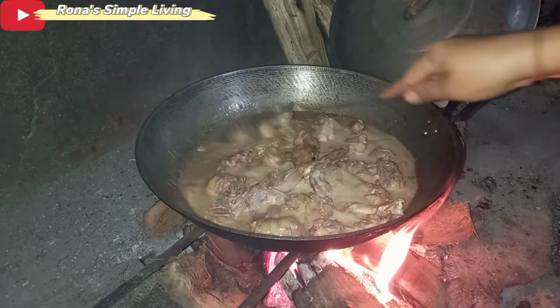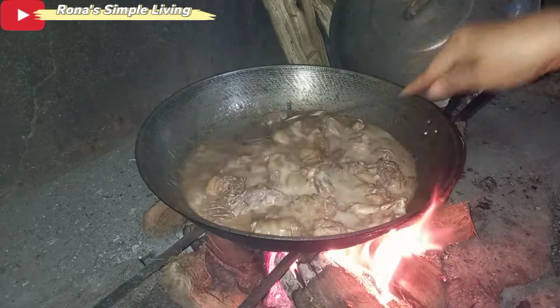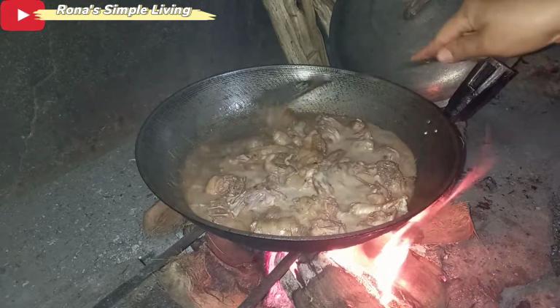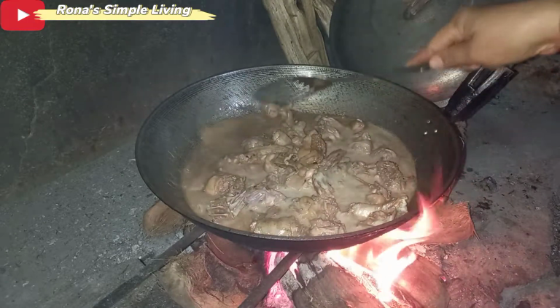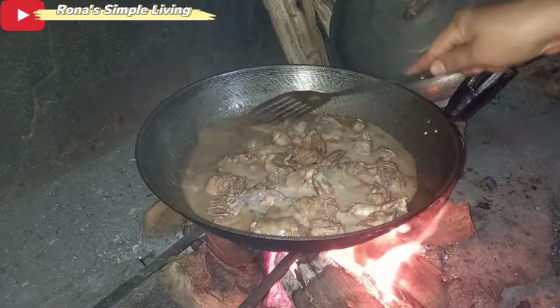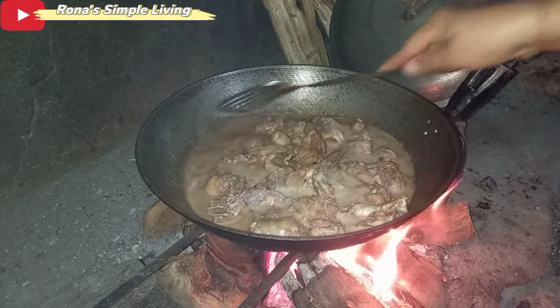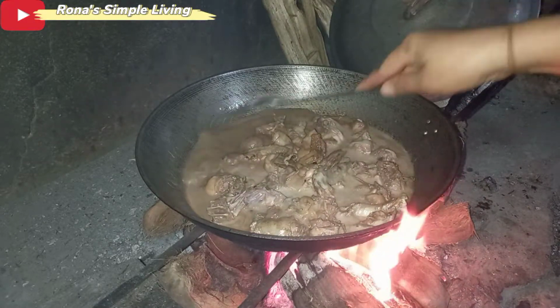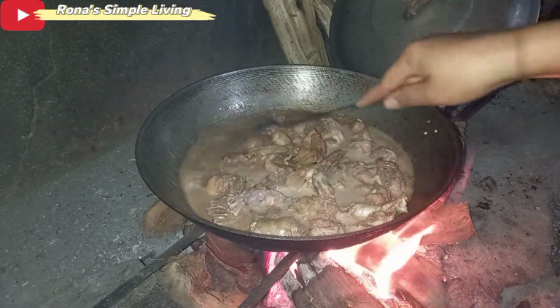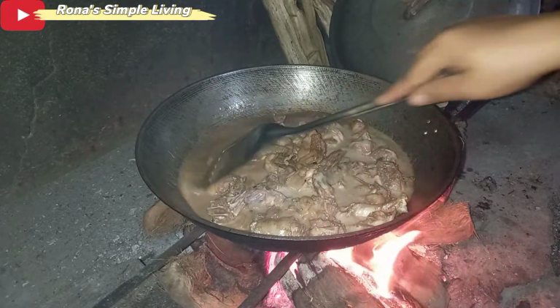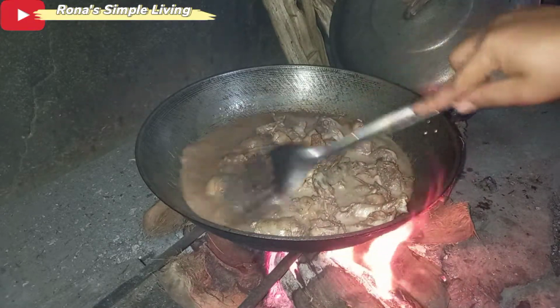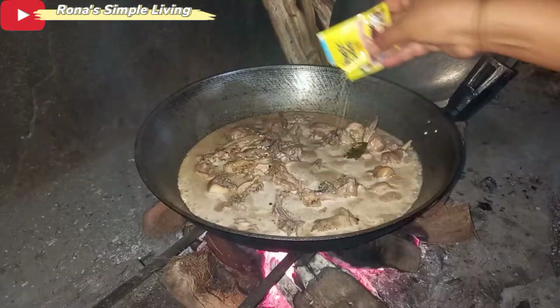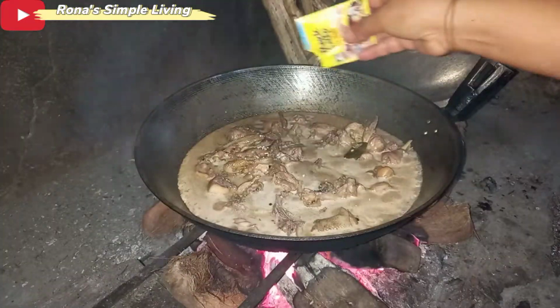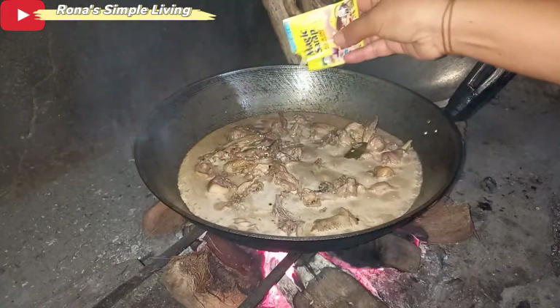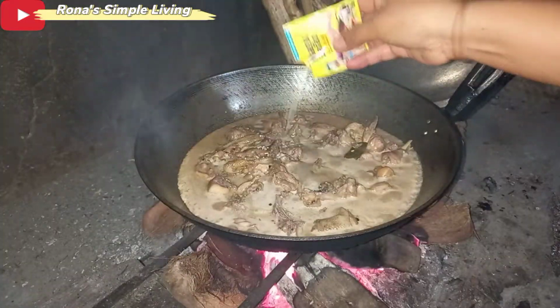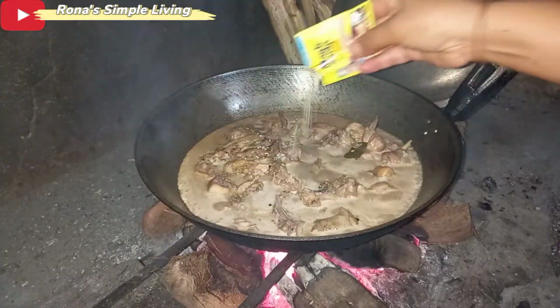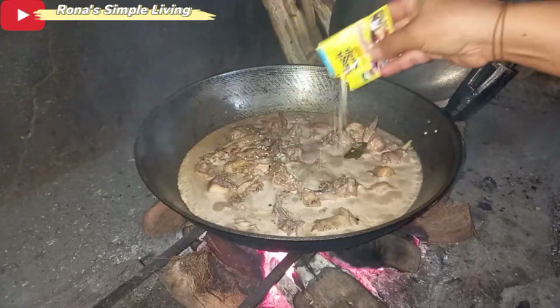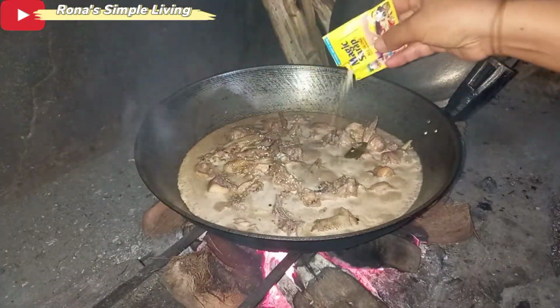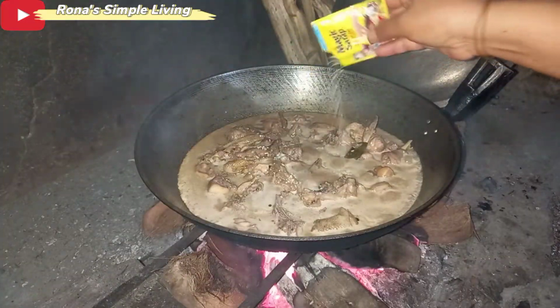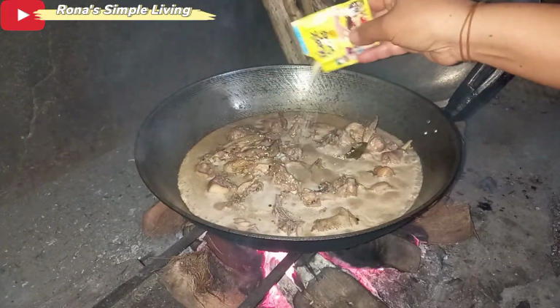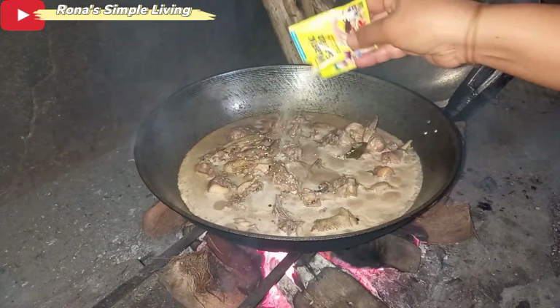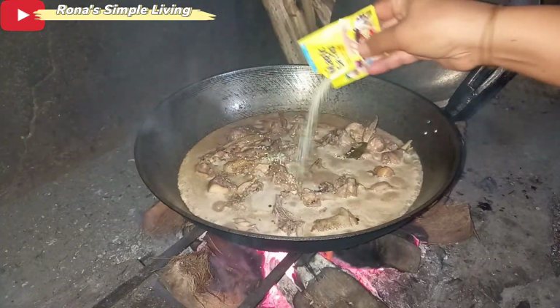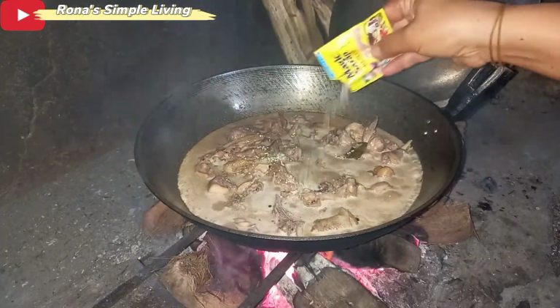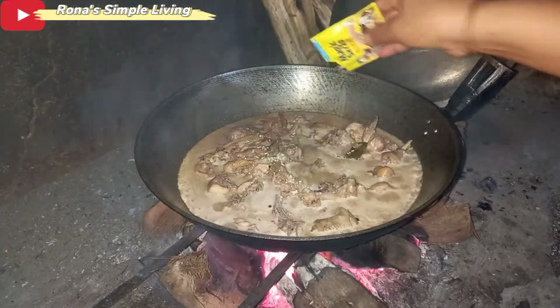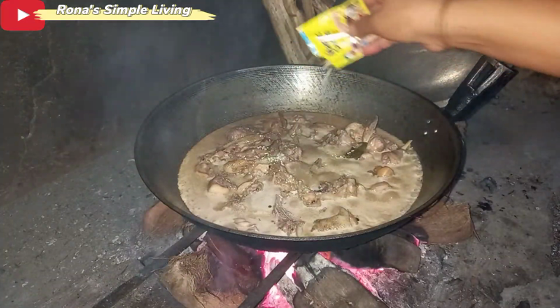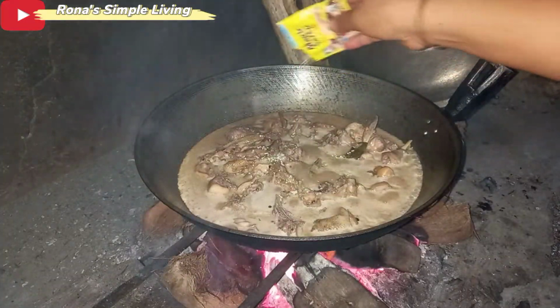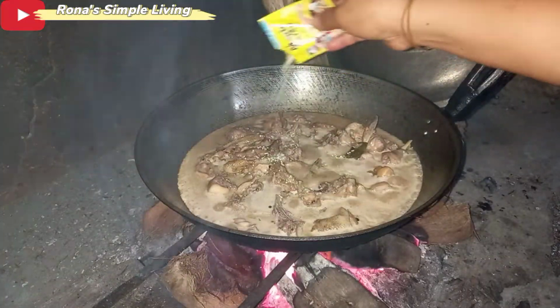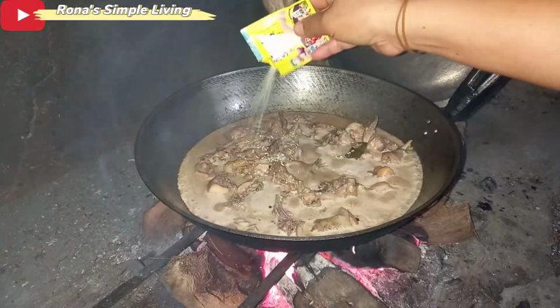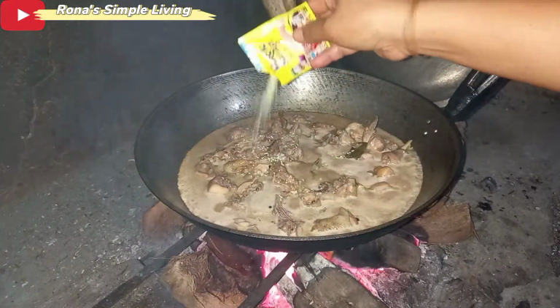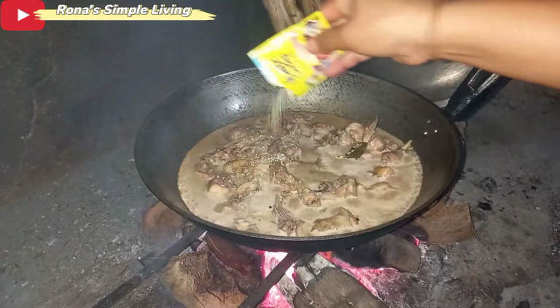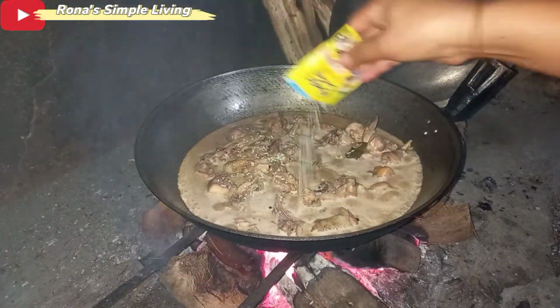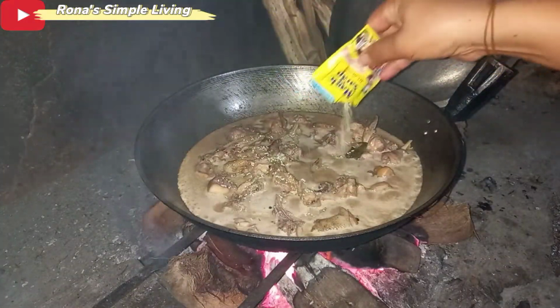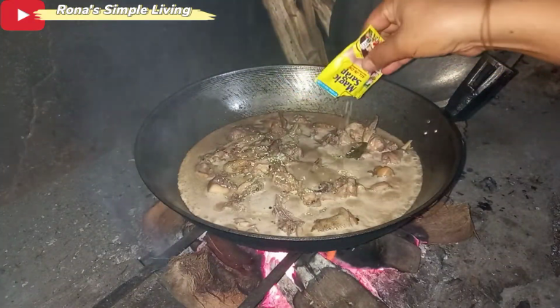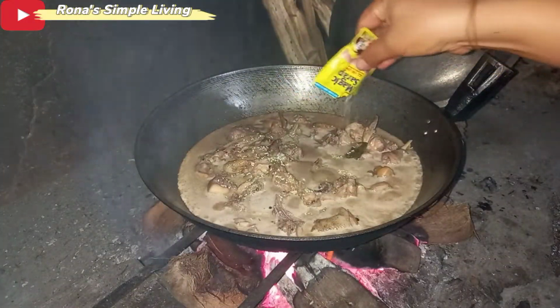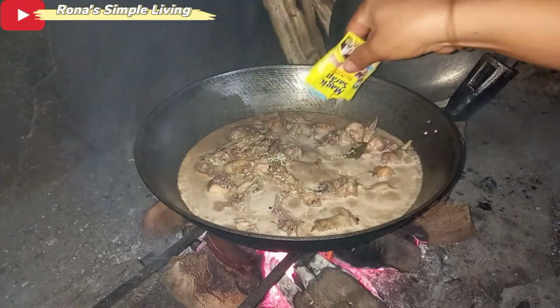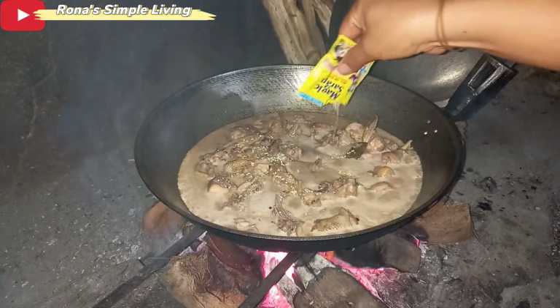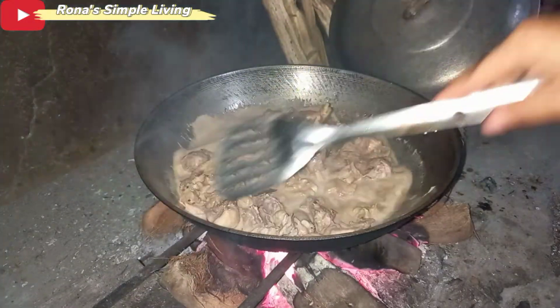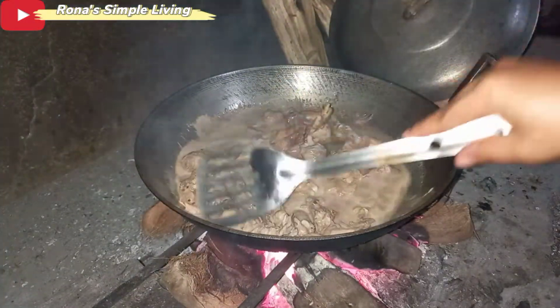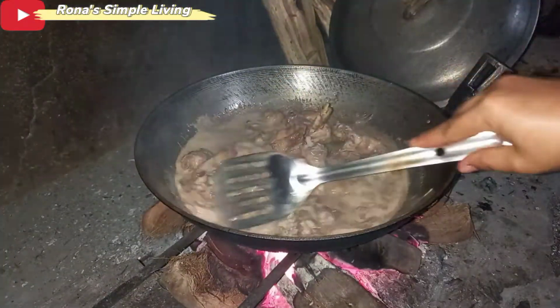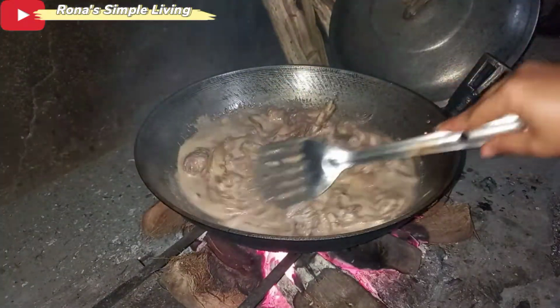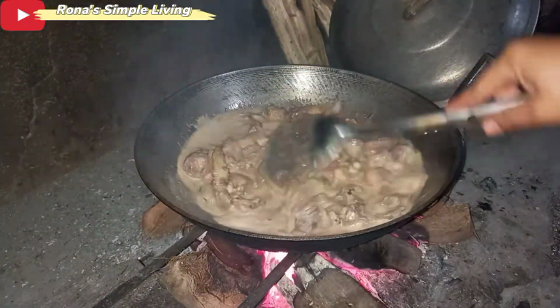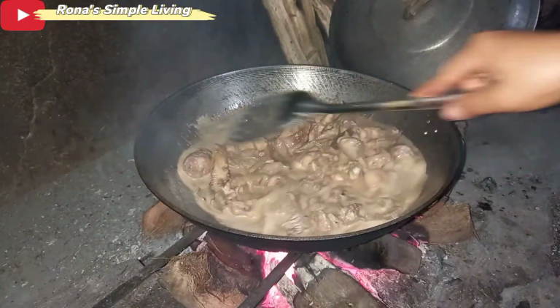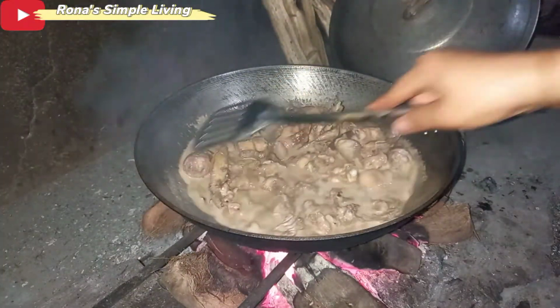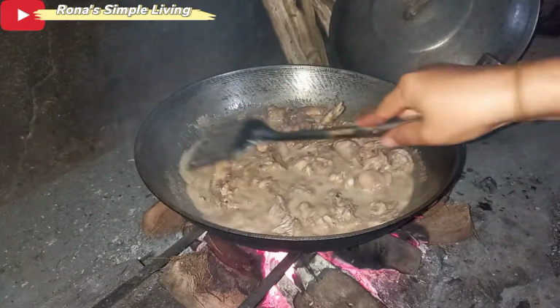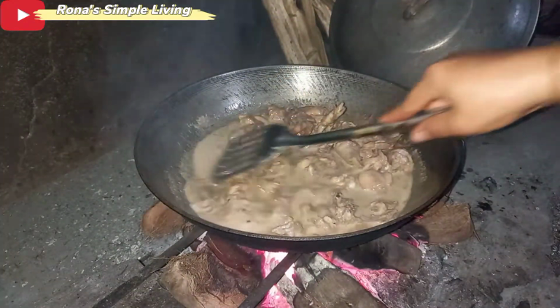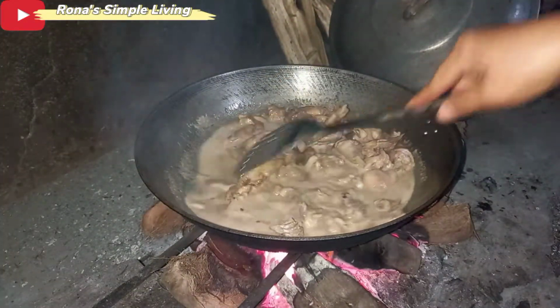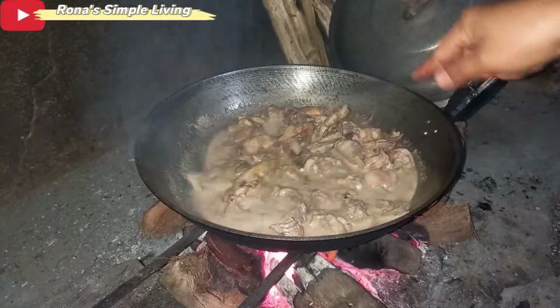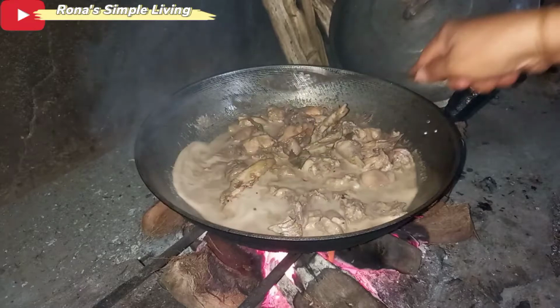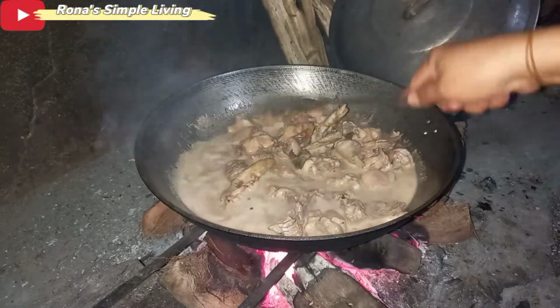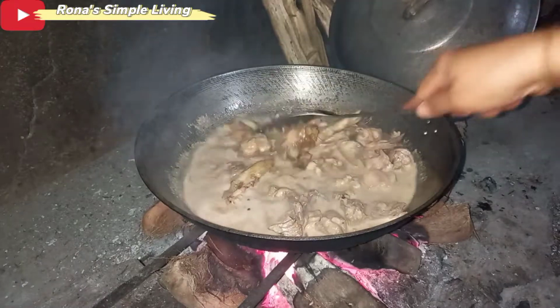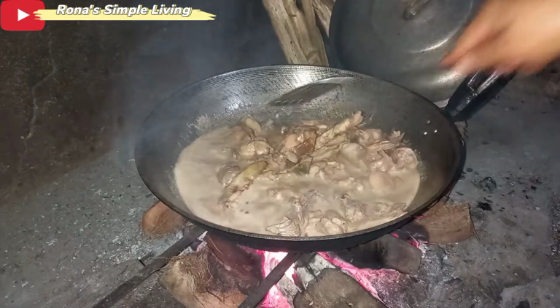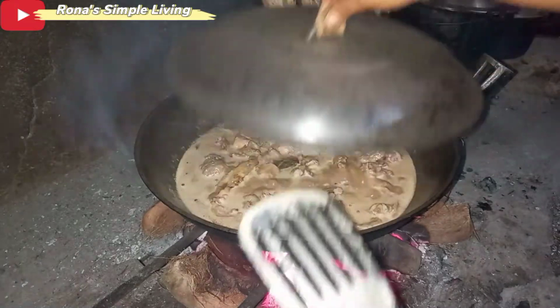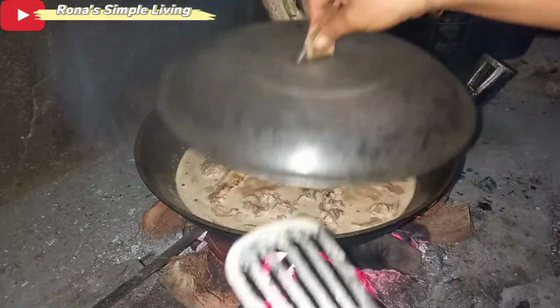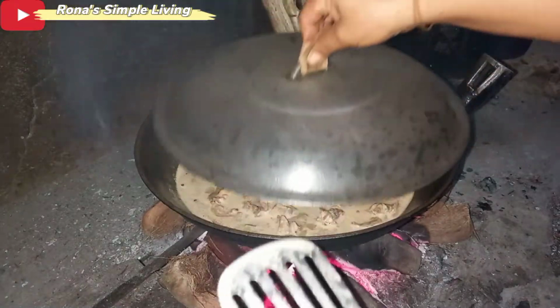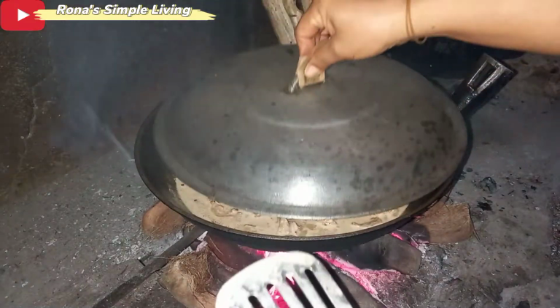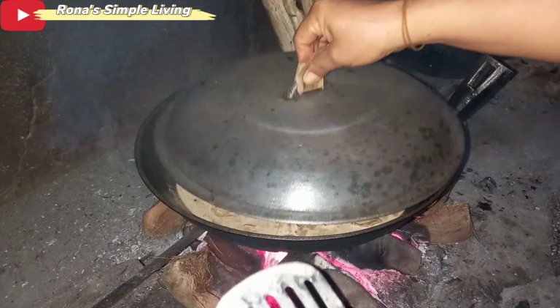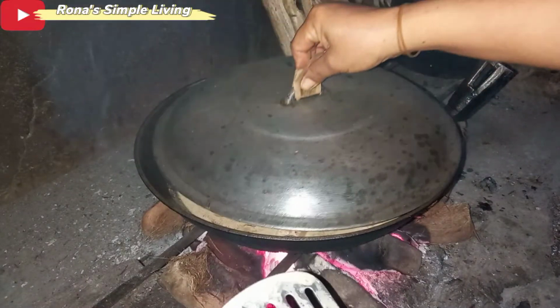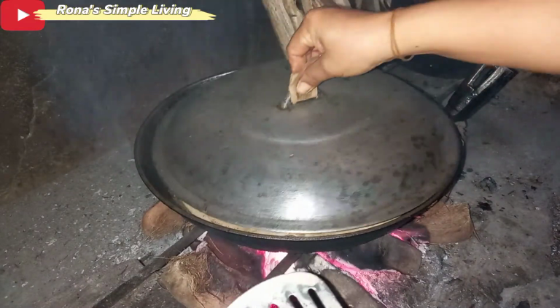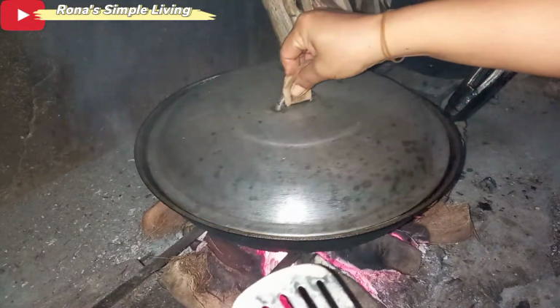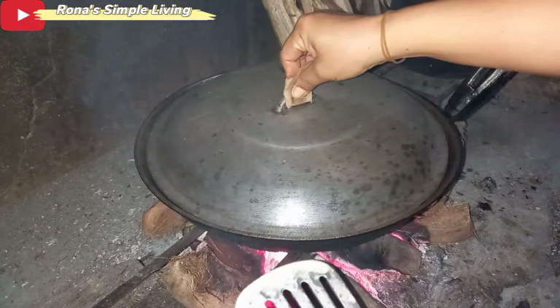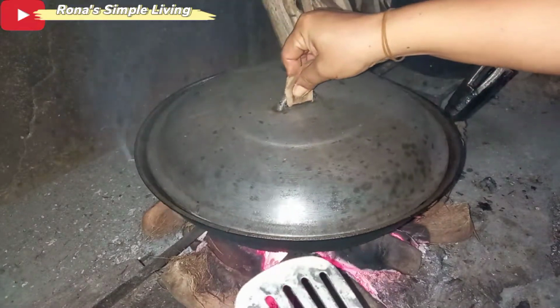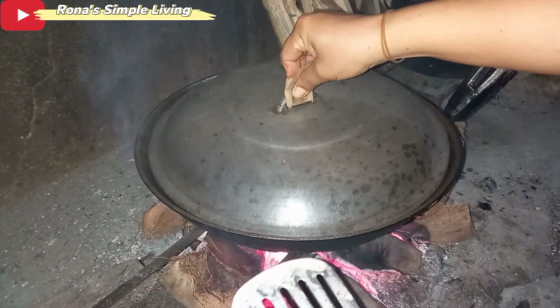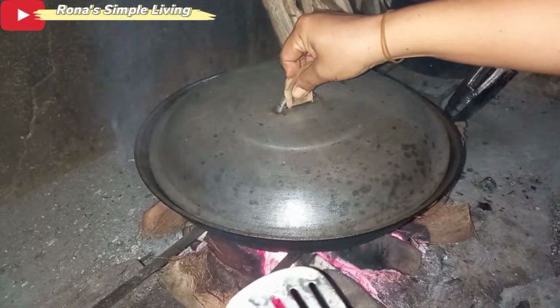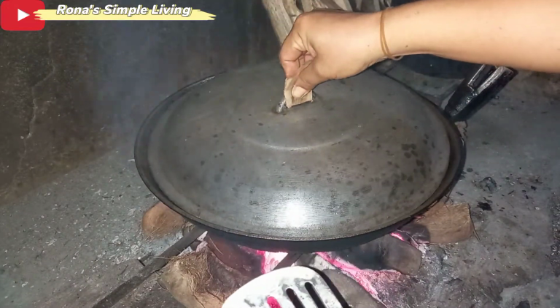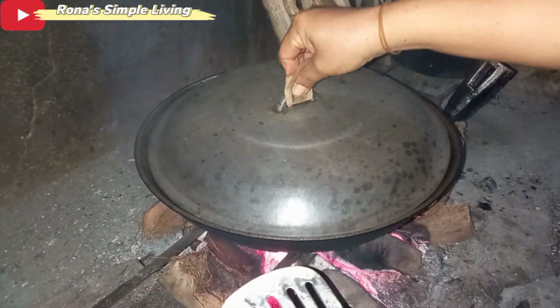Then stir it well. I added Magic Sarap — this is a sponsorship. And then stirred it again.